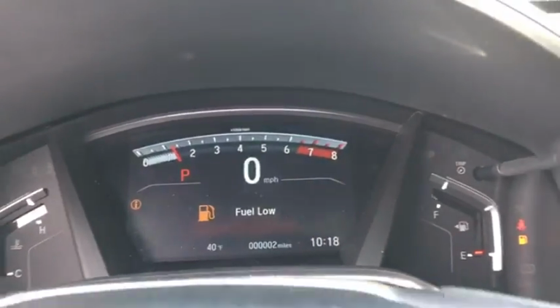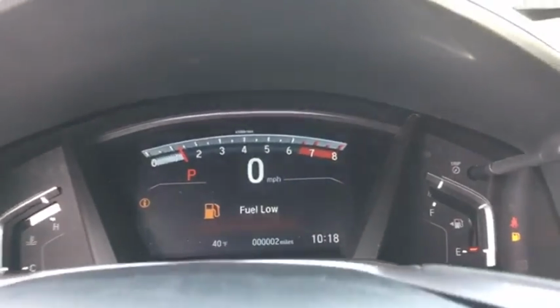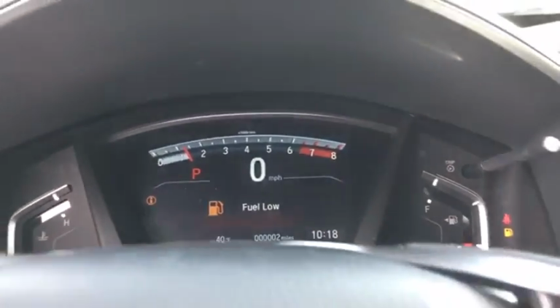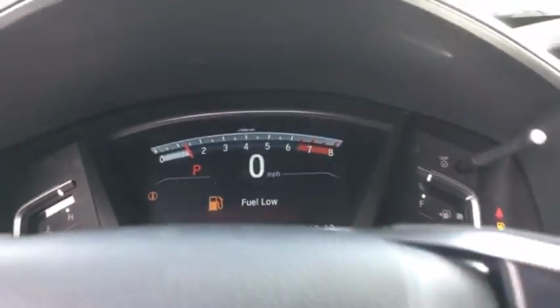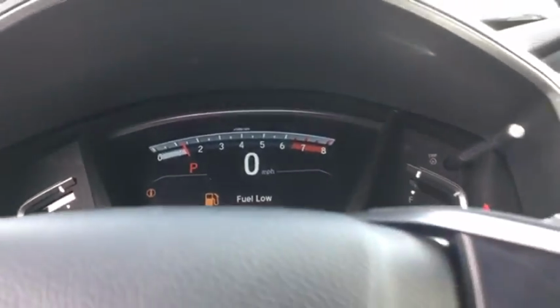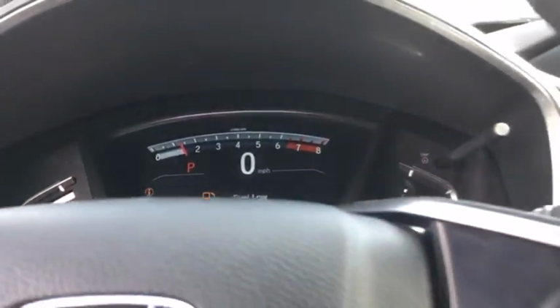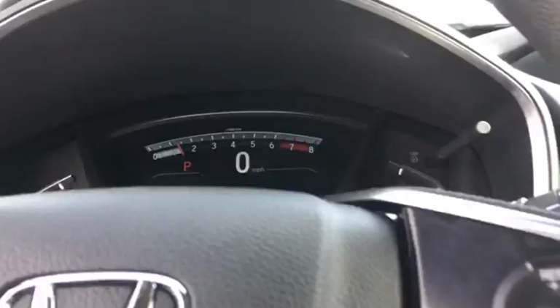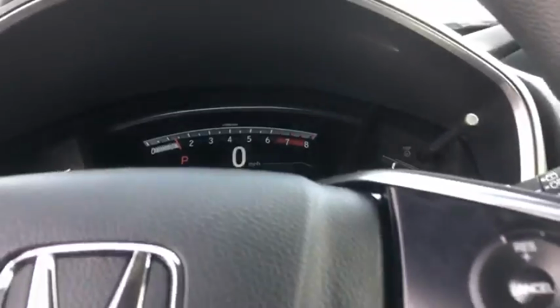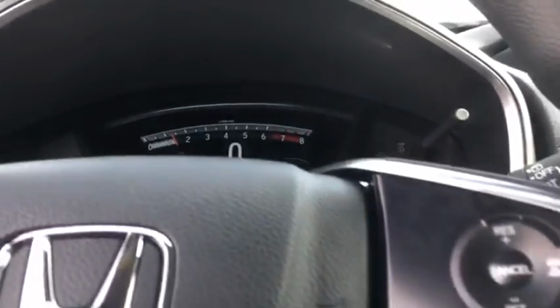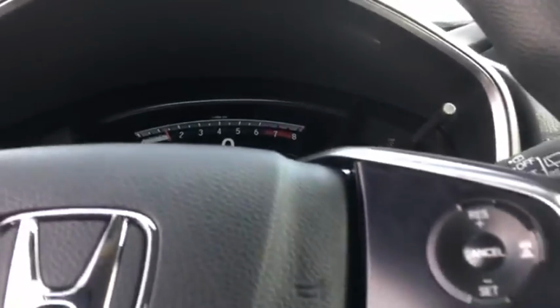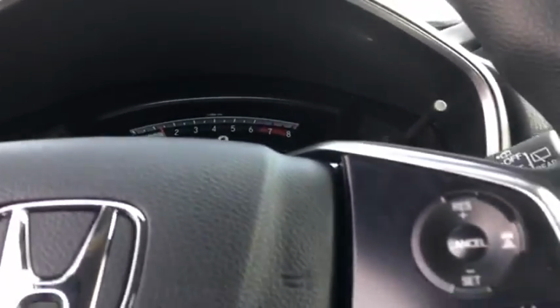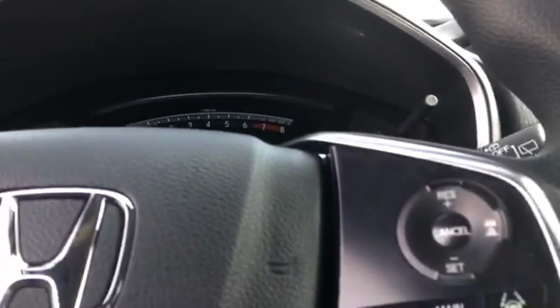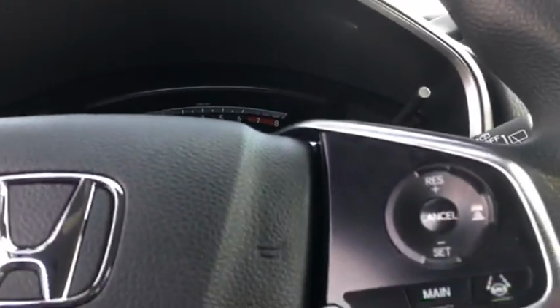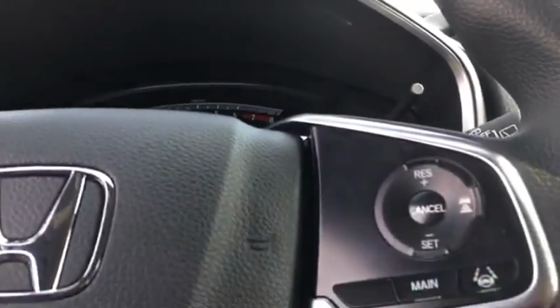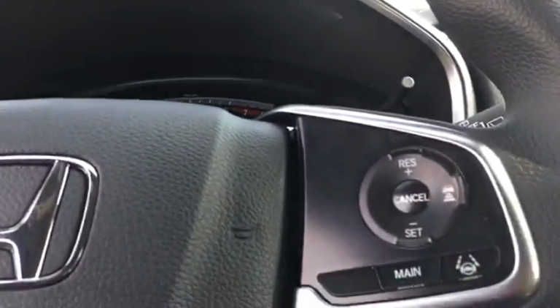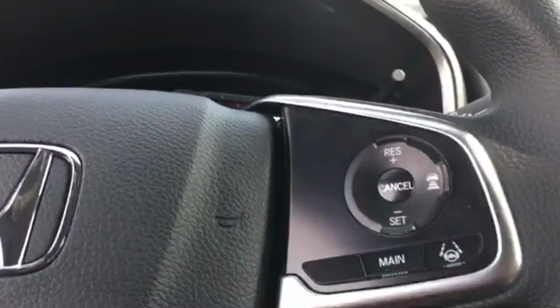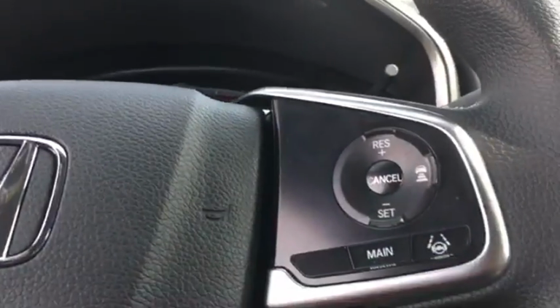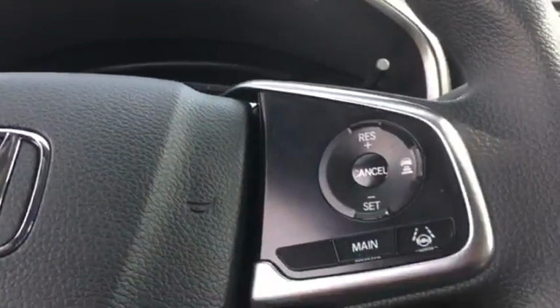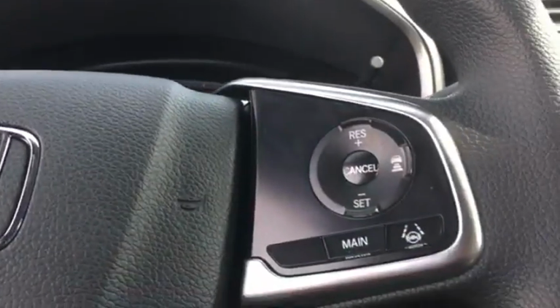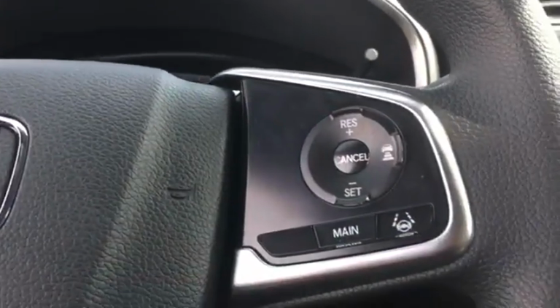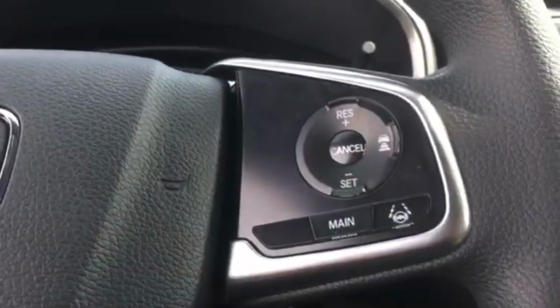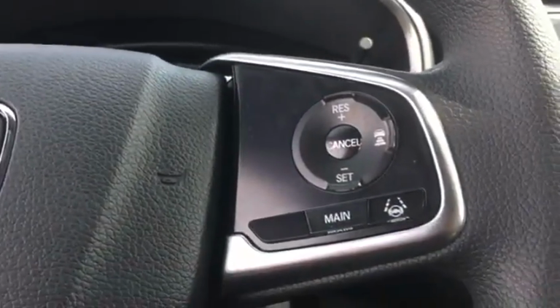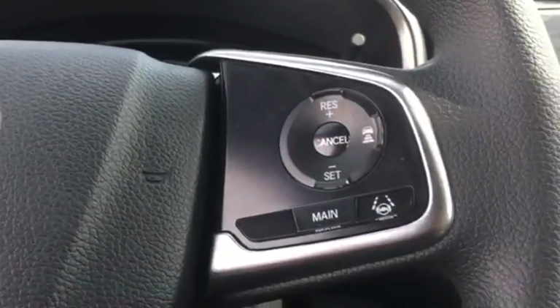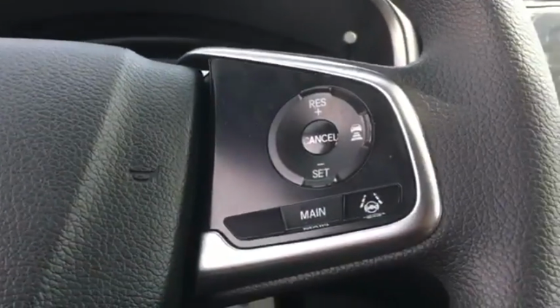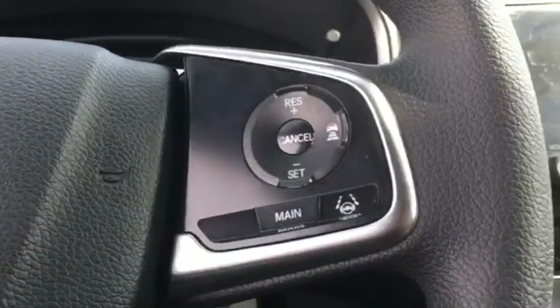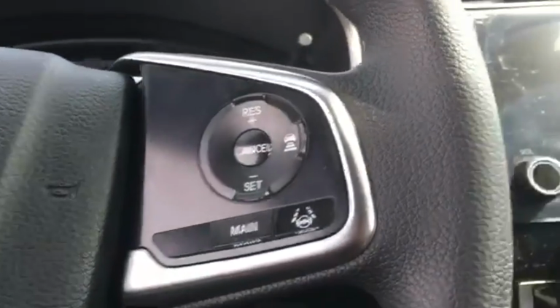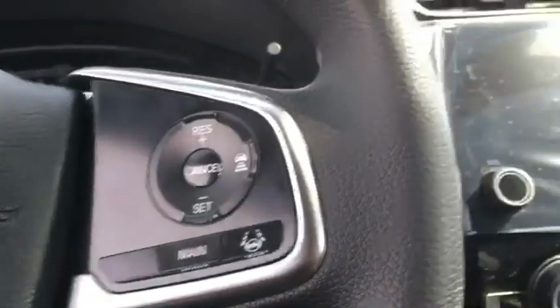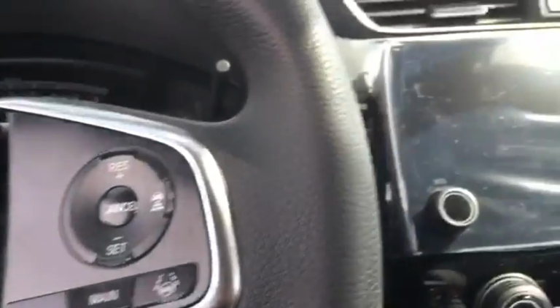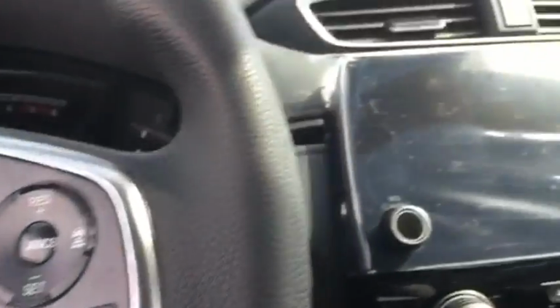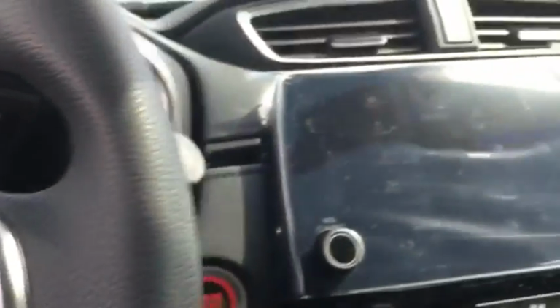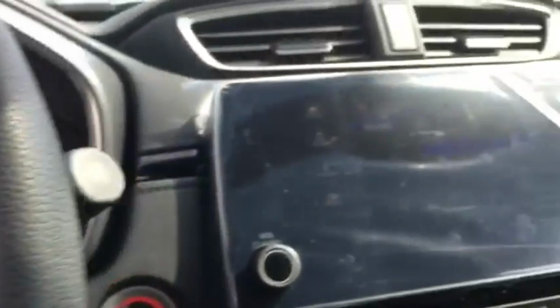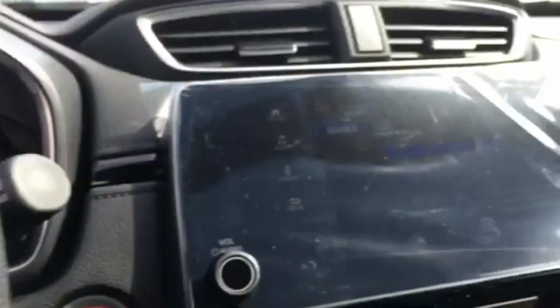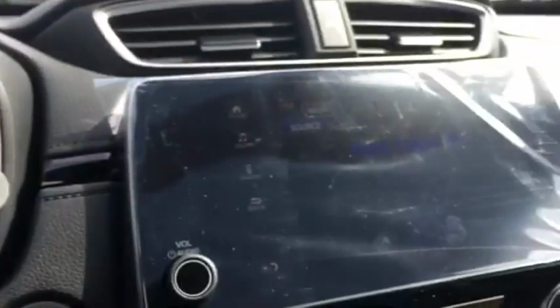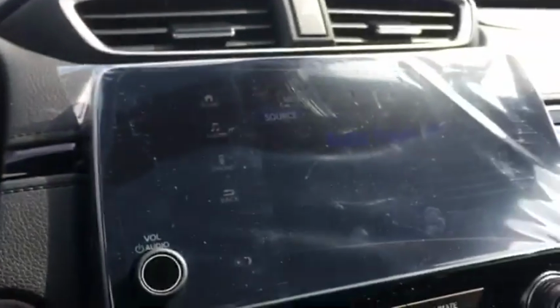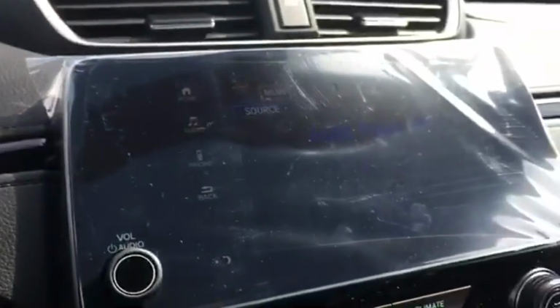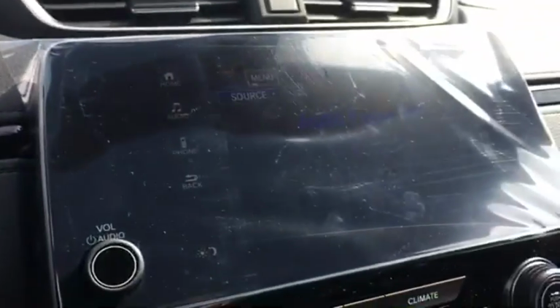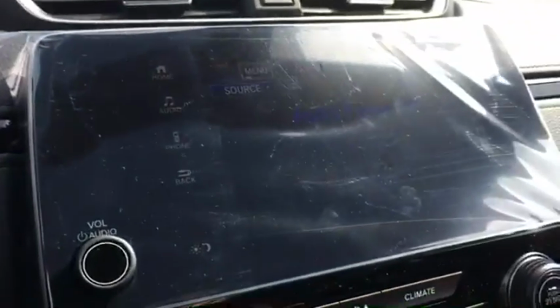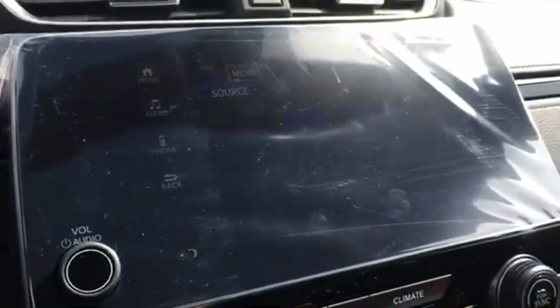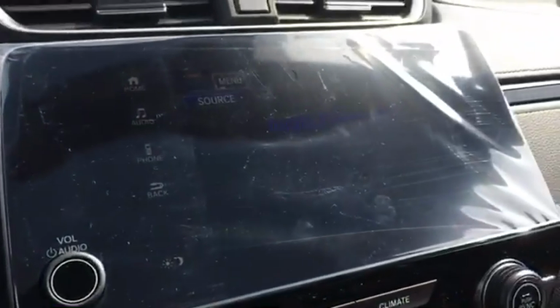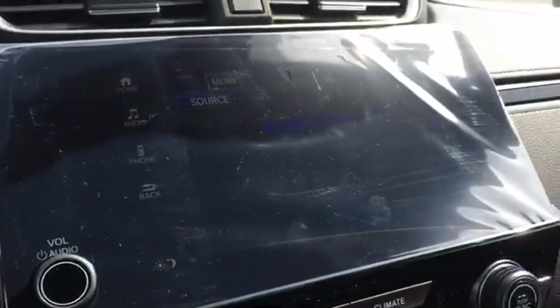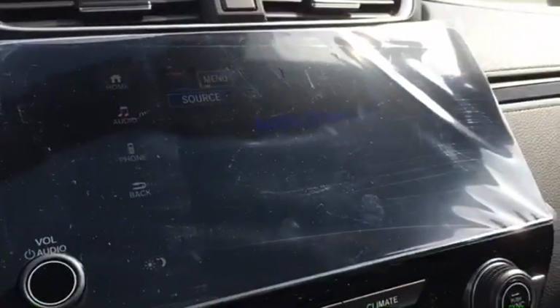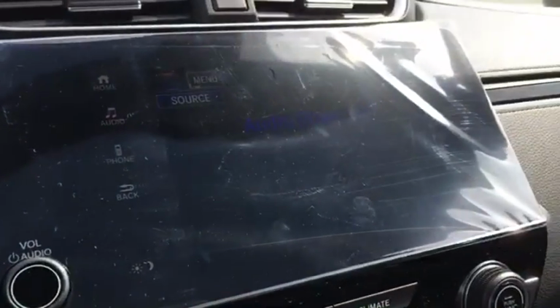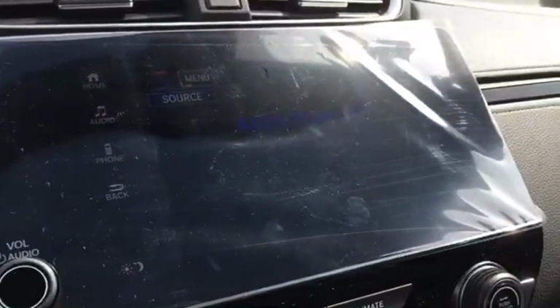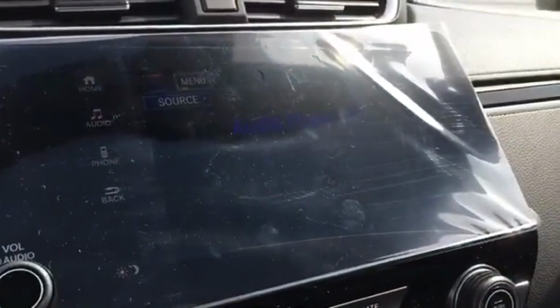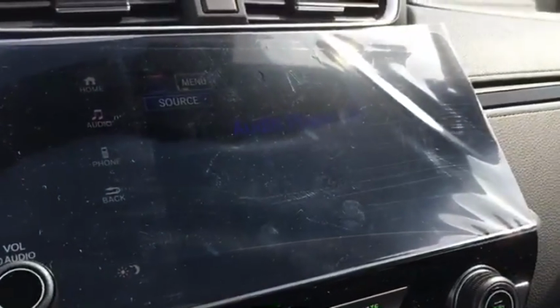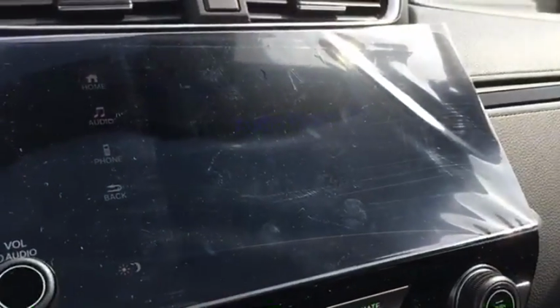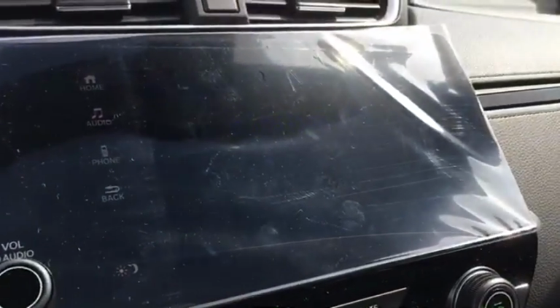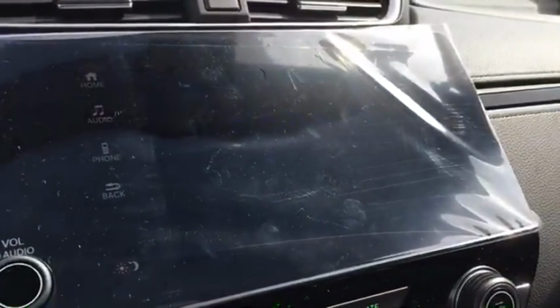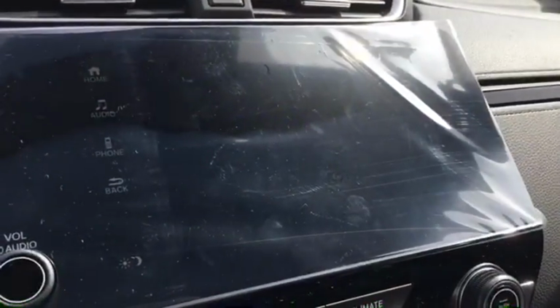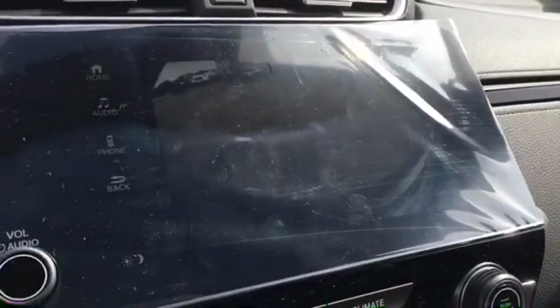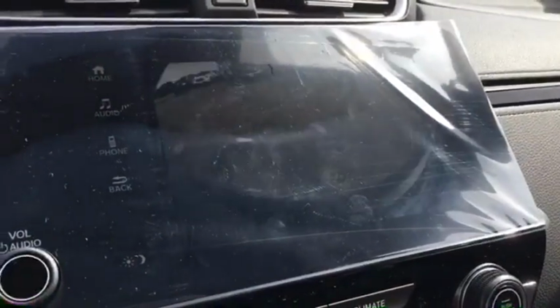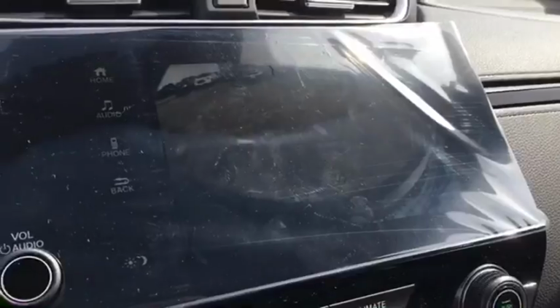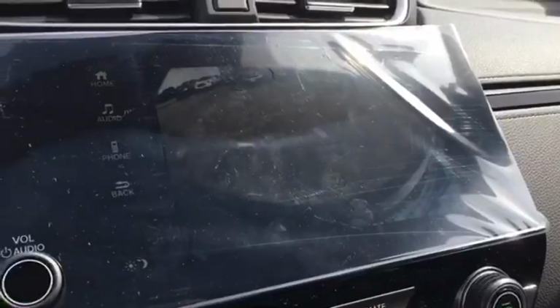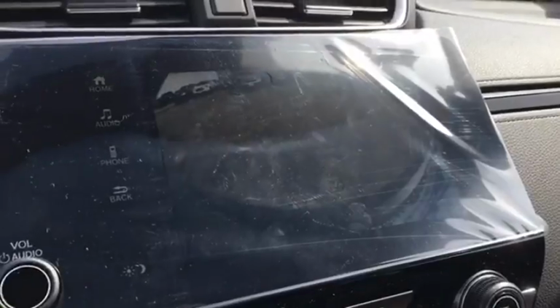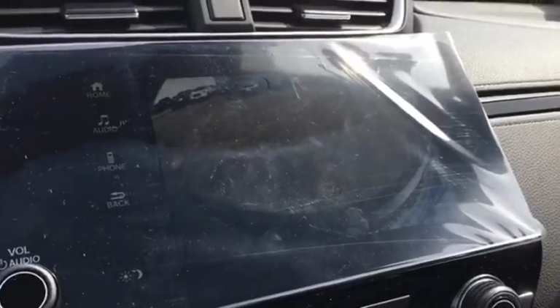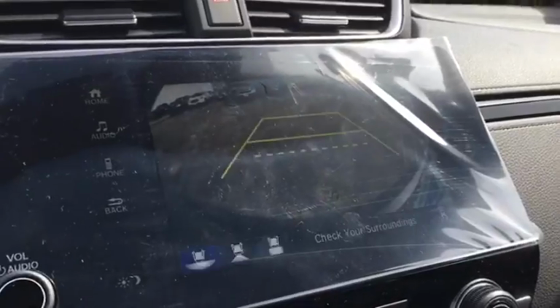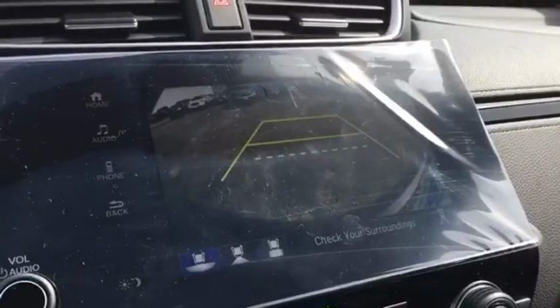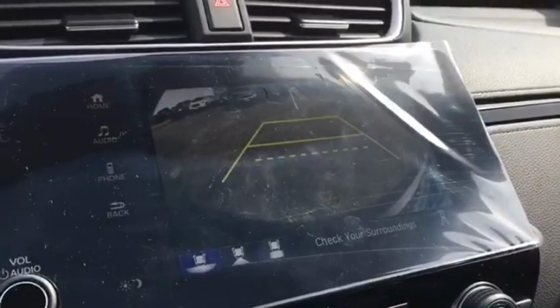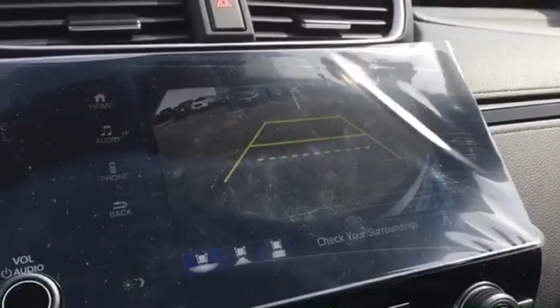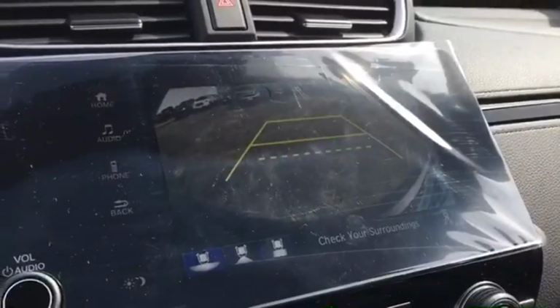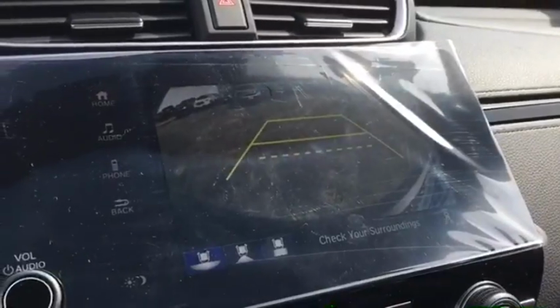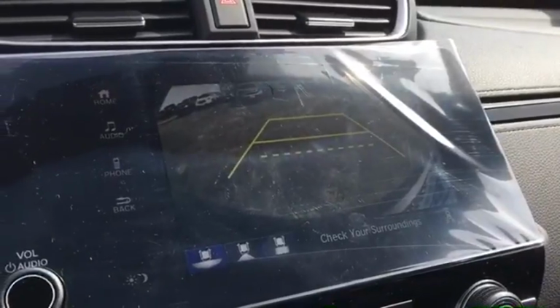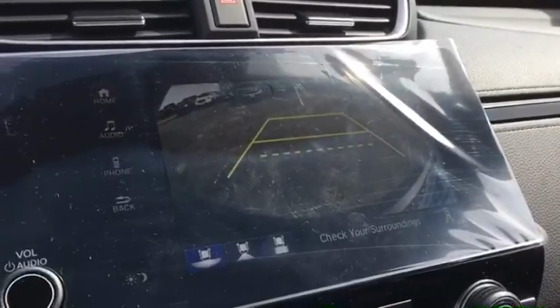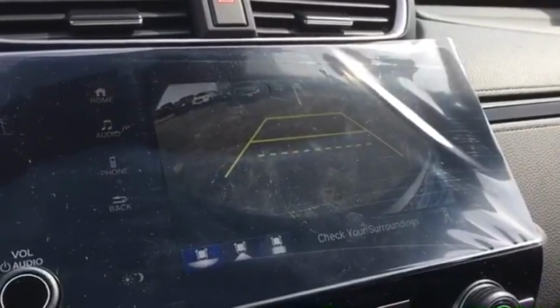Tachometer, overhead console, brake assist, panic alarm, power moonroof, remote keyless entry, driver vanity mirror.